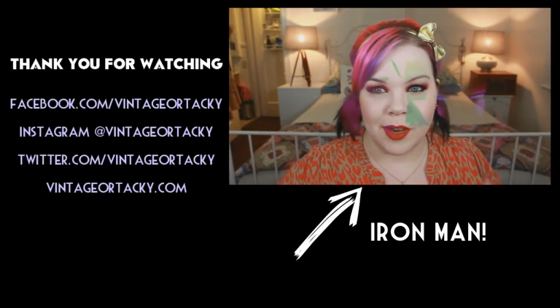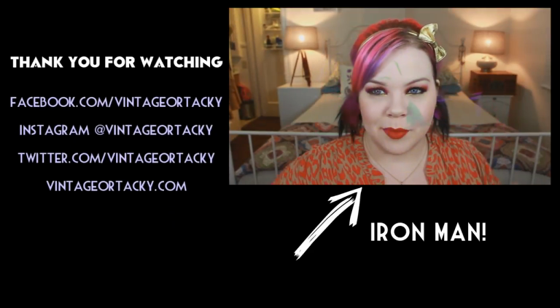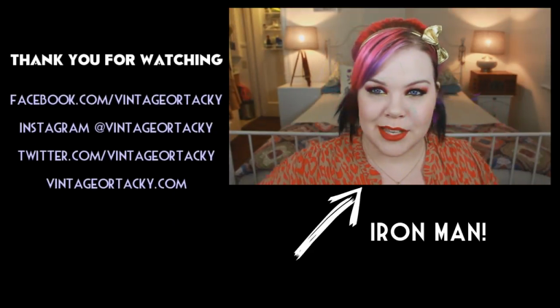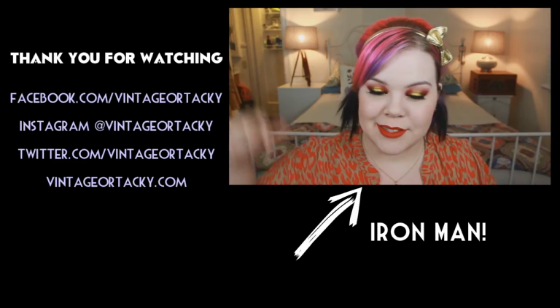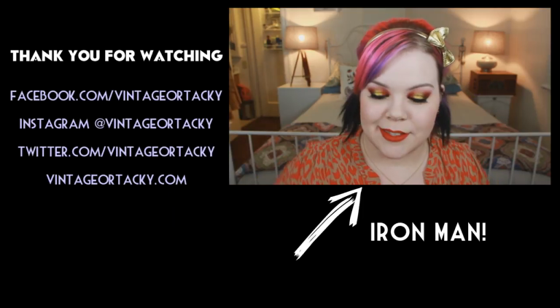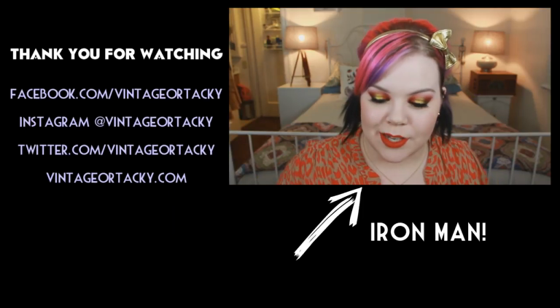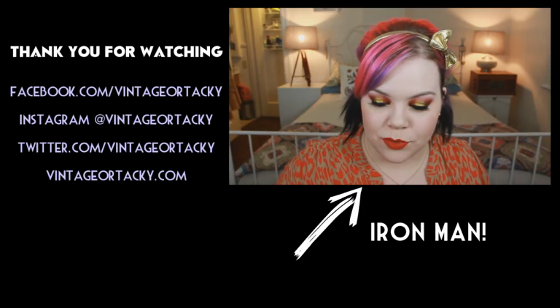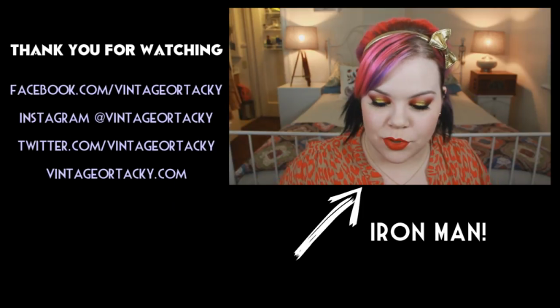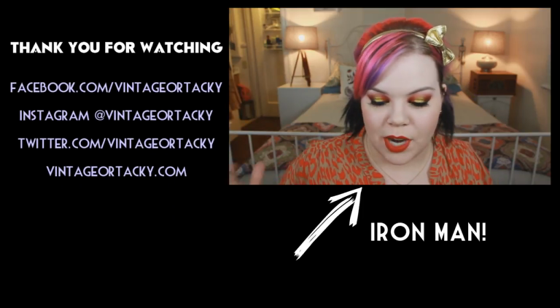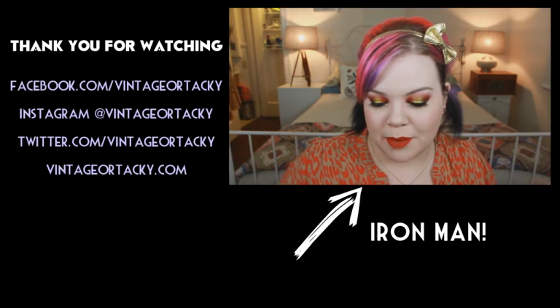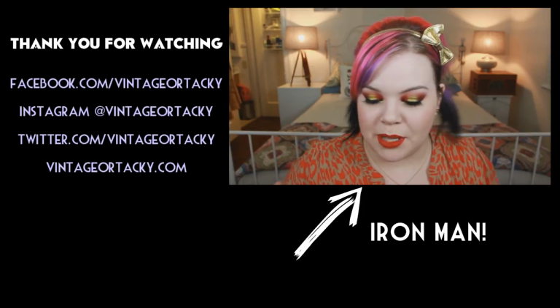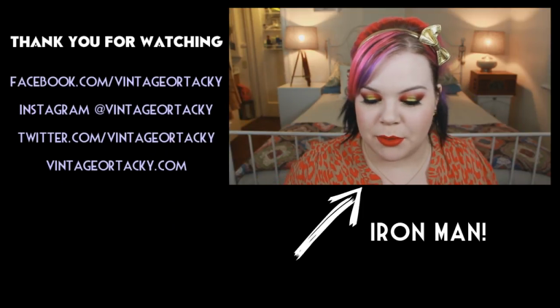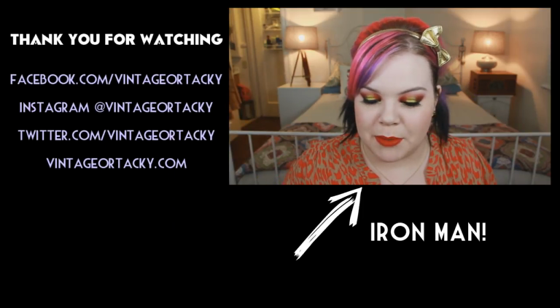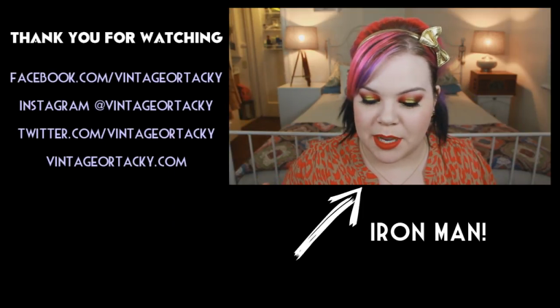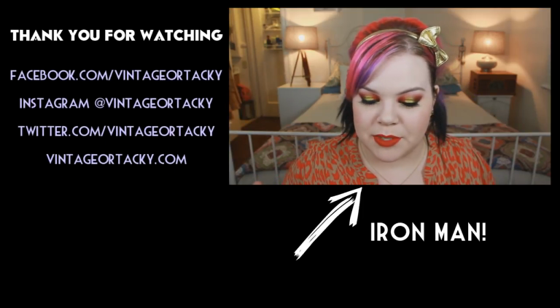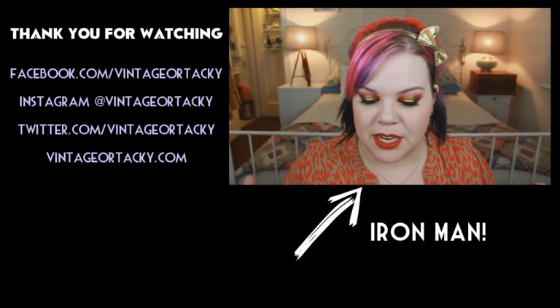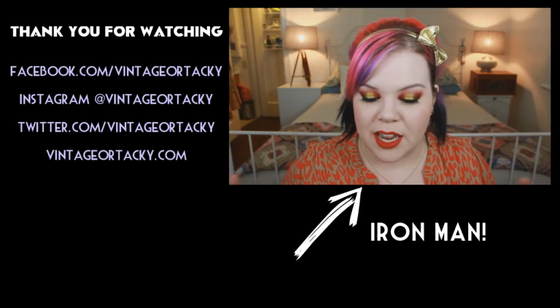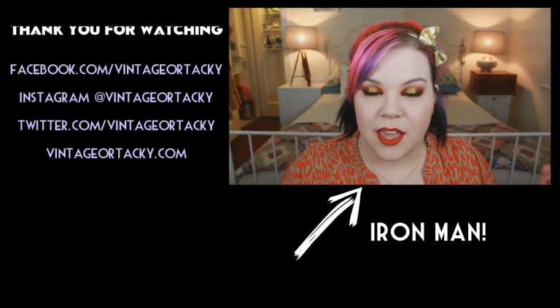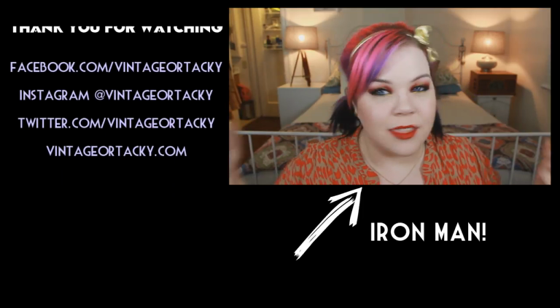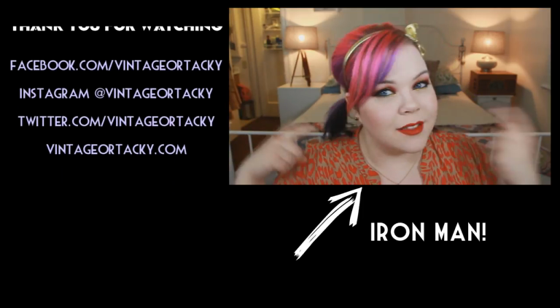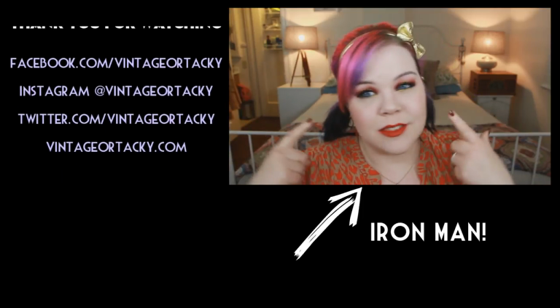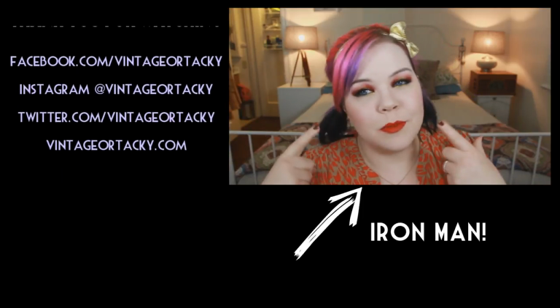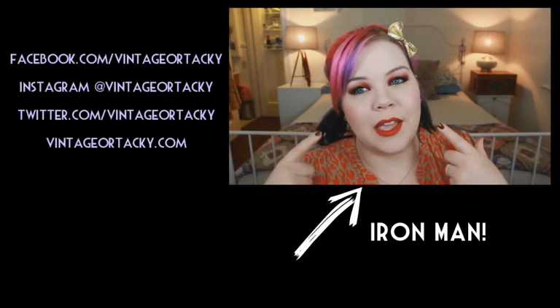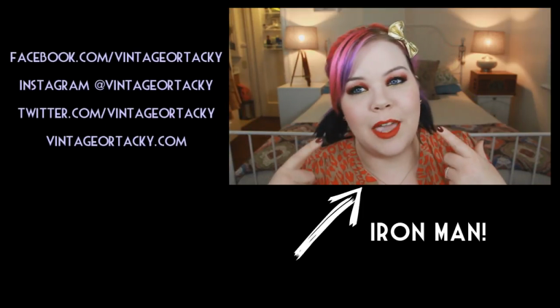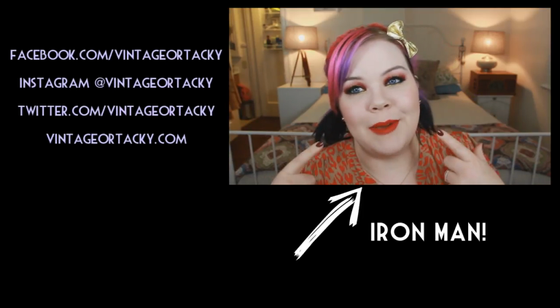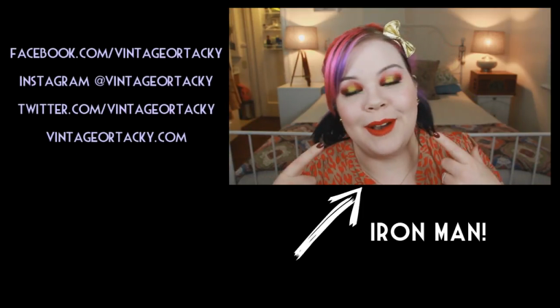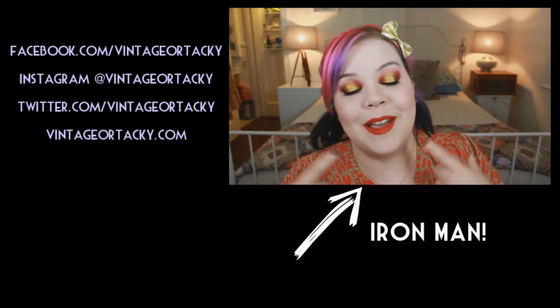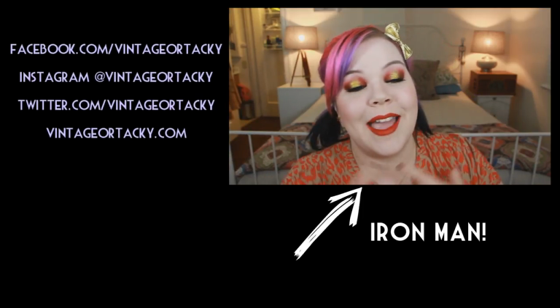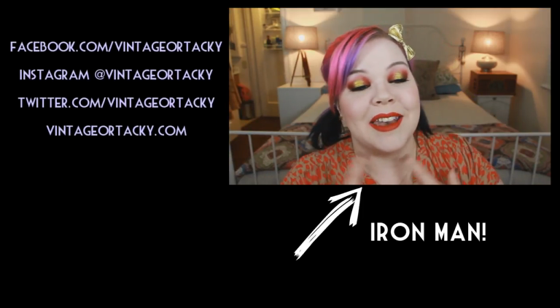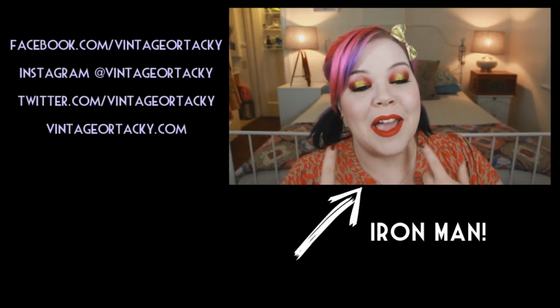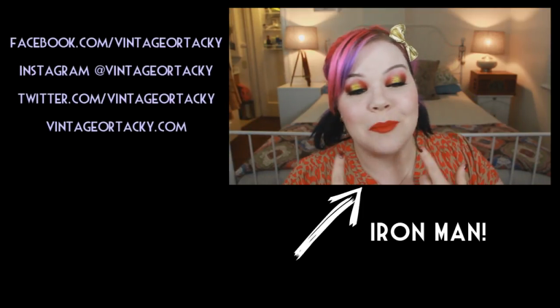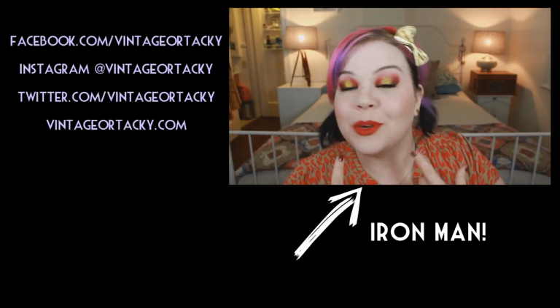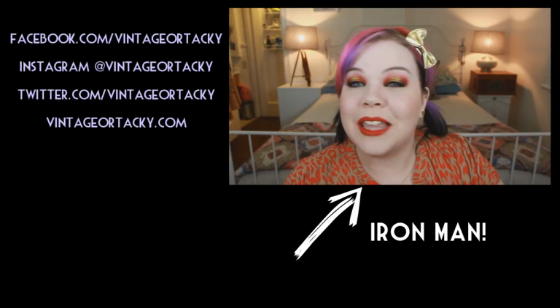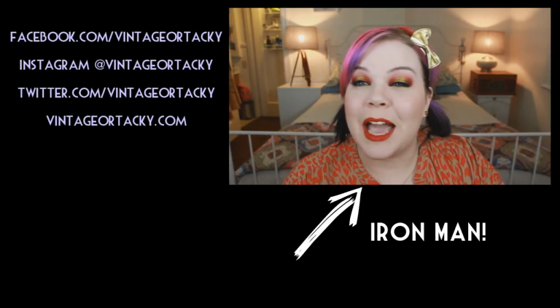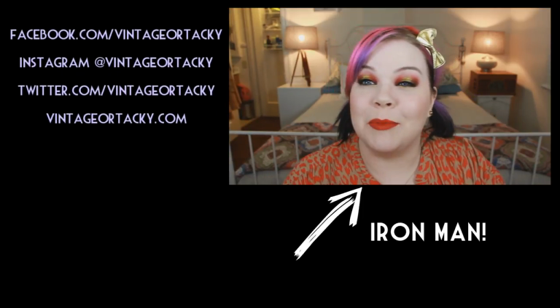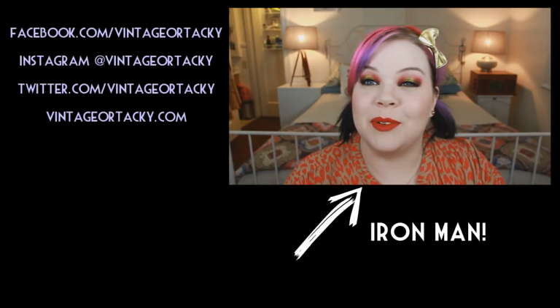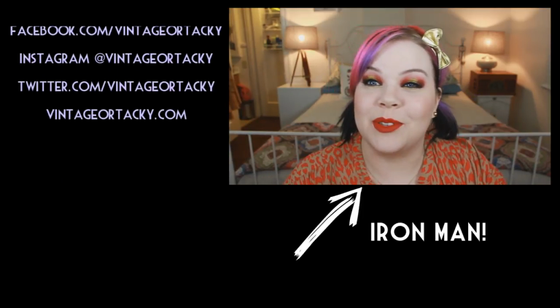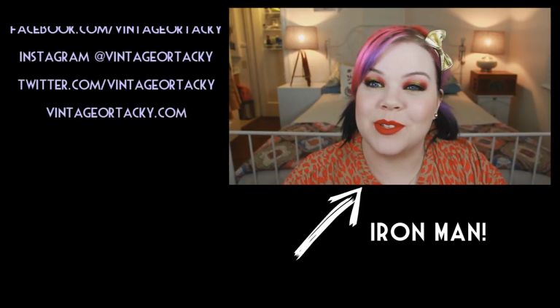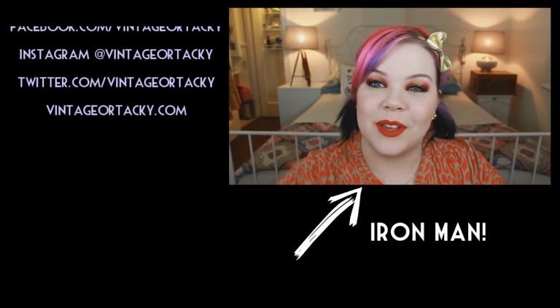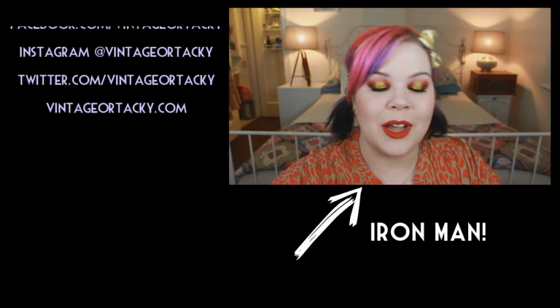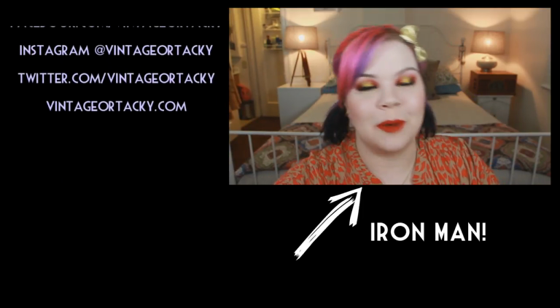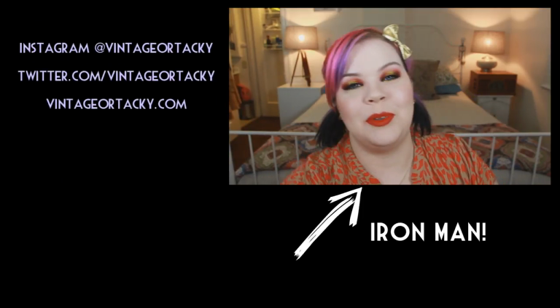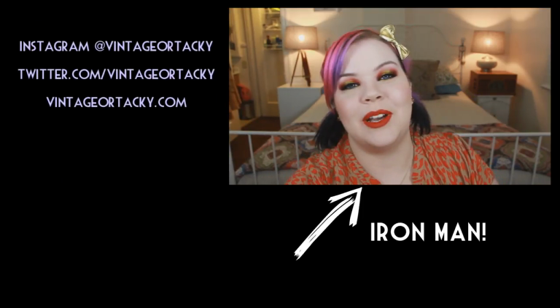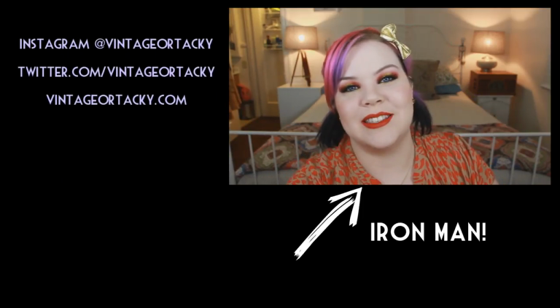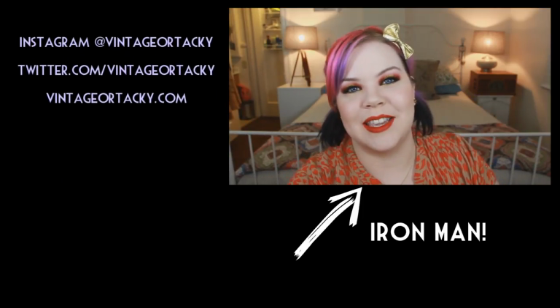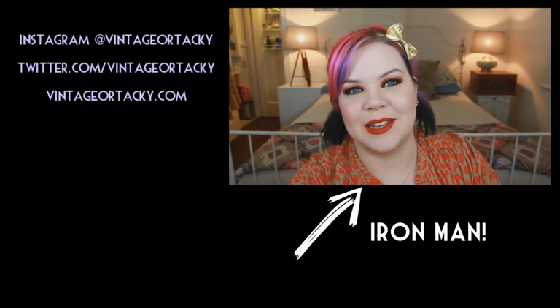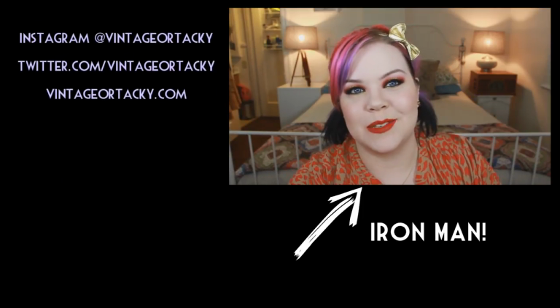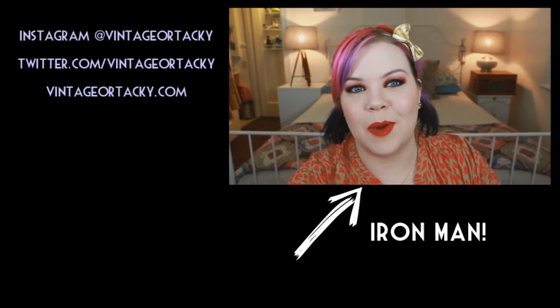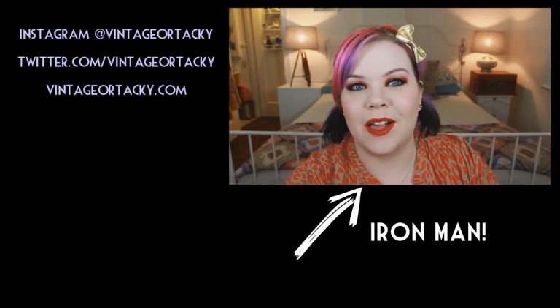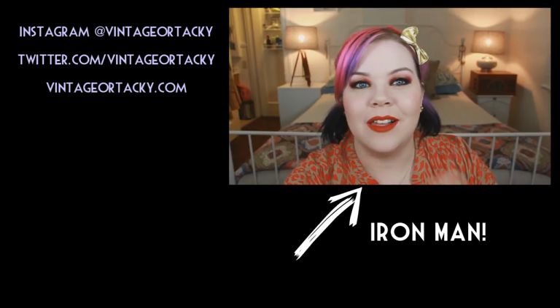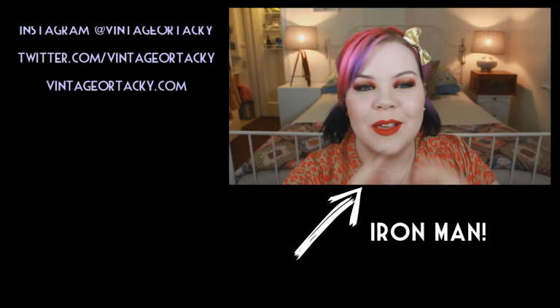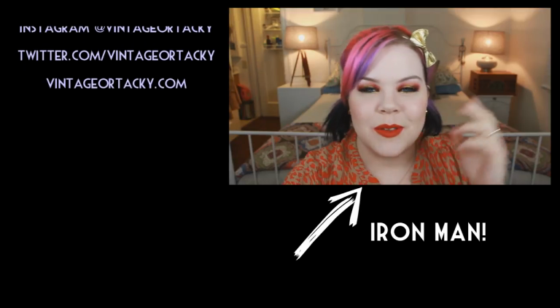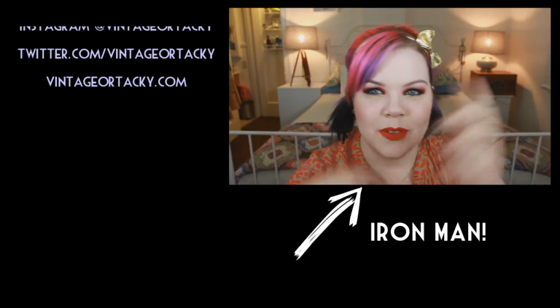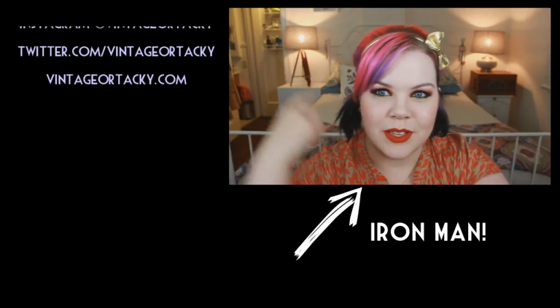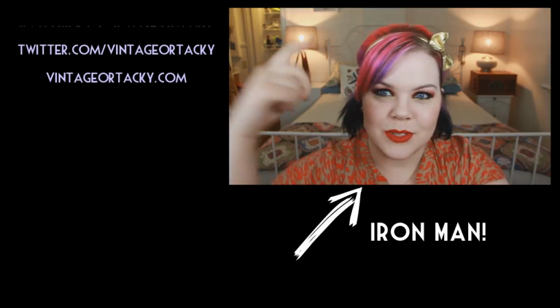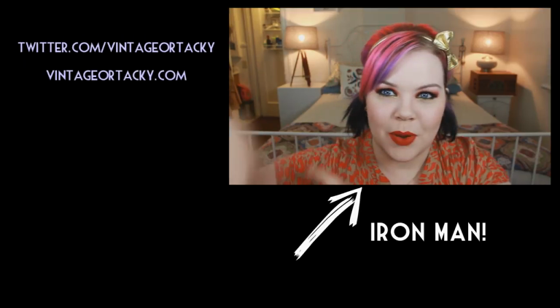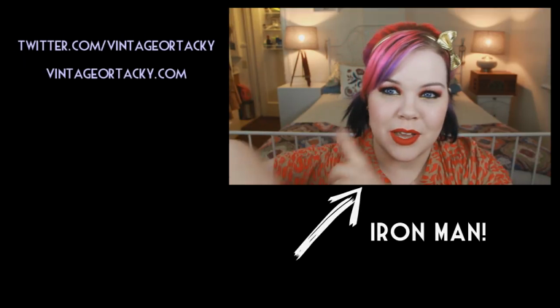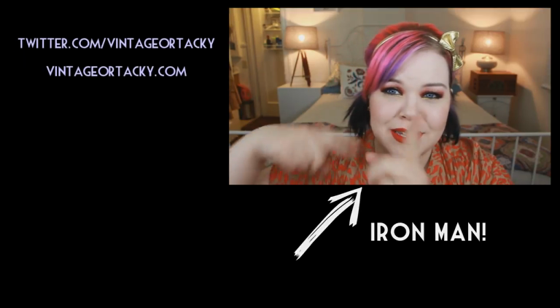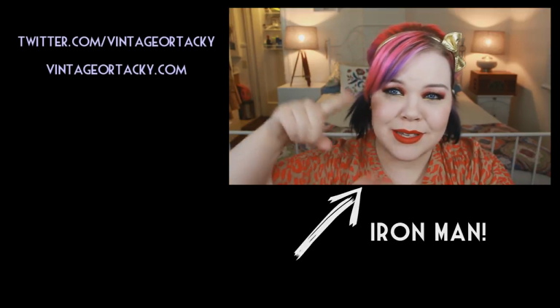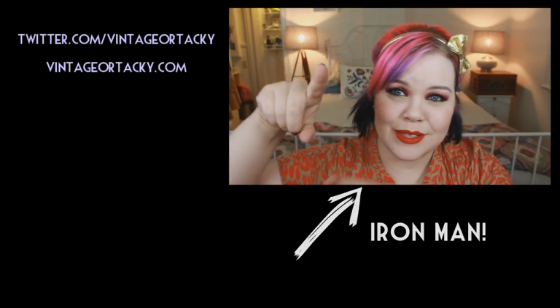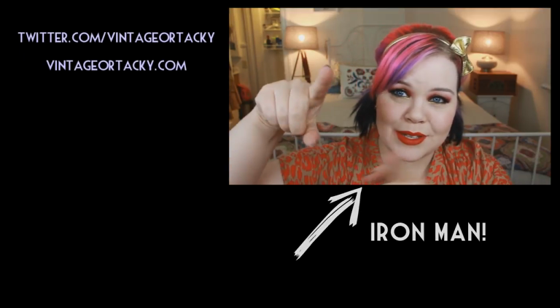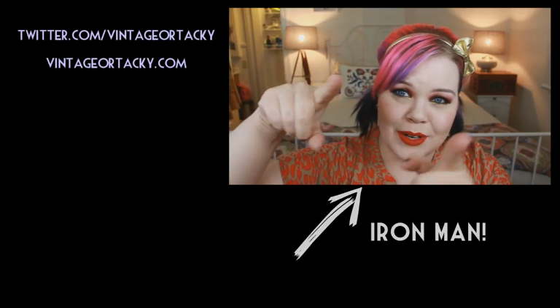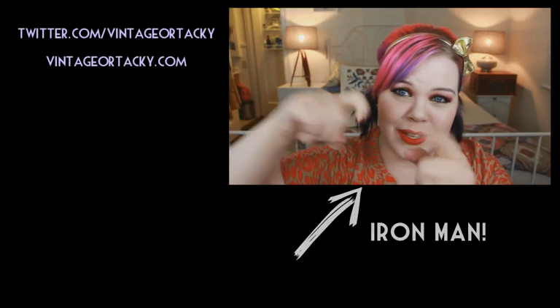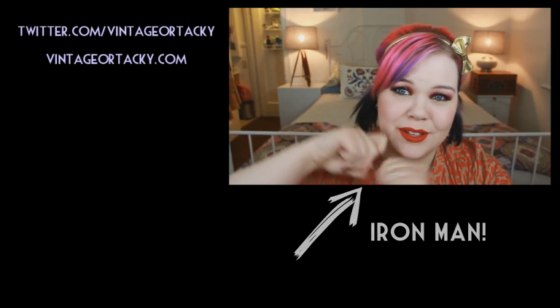When I sat down to play with makeup today this is what came out and I'm really happy with the result. I hope you guys like it as well, so let's go ahead and get started.